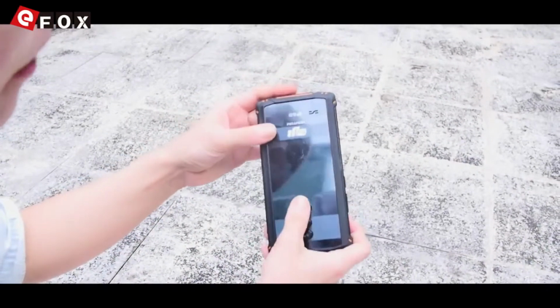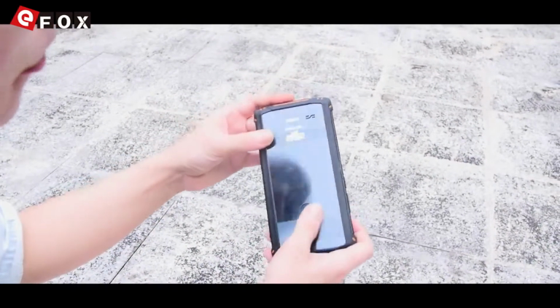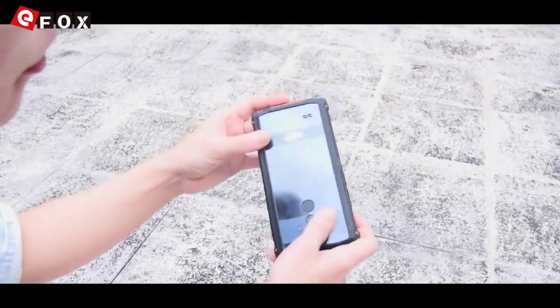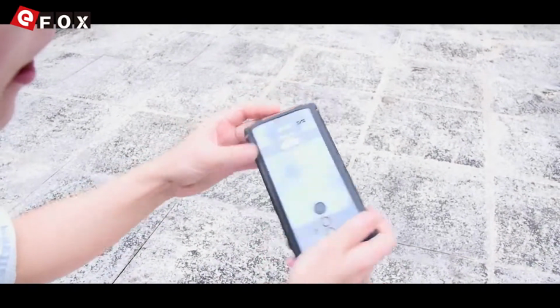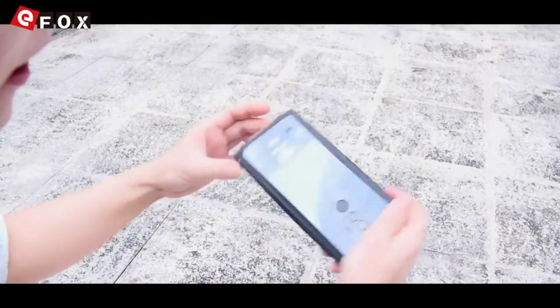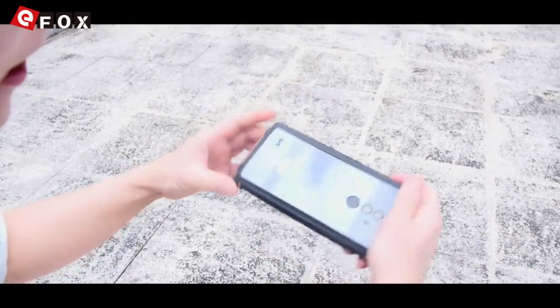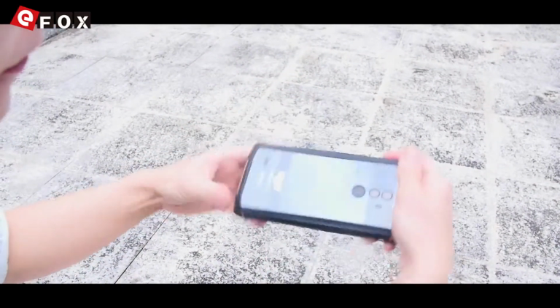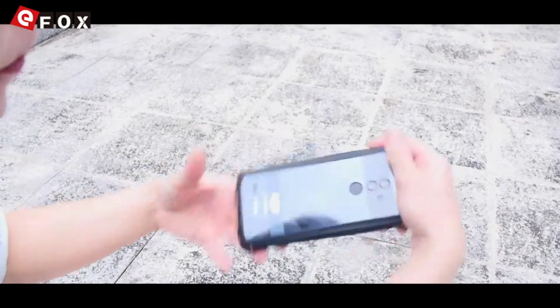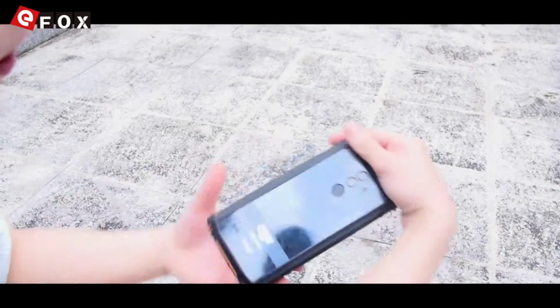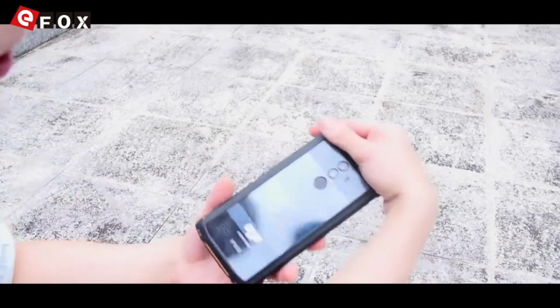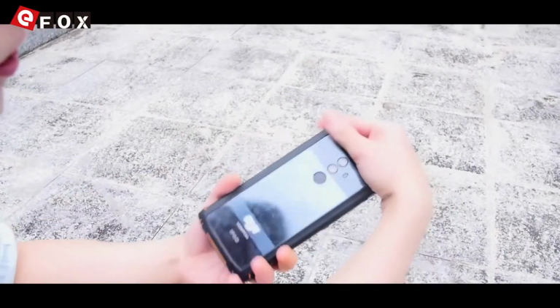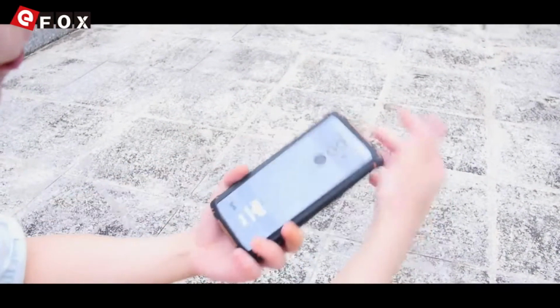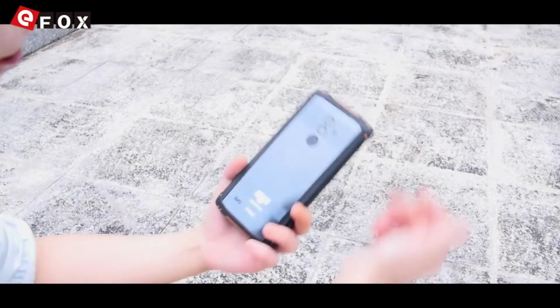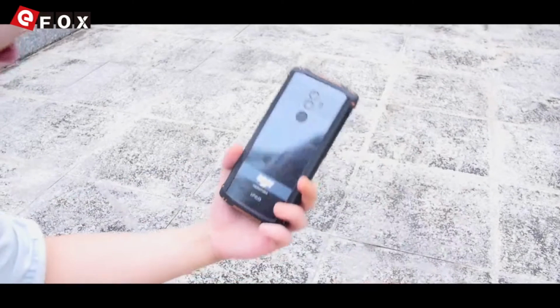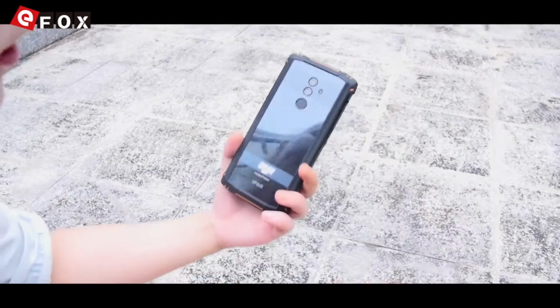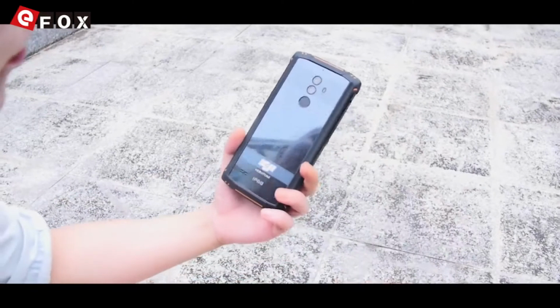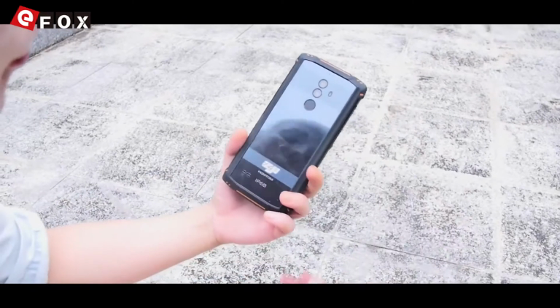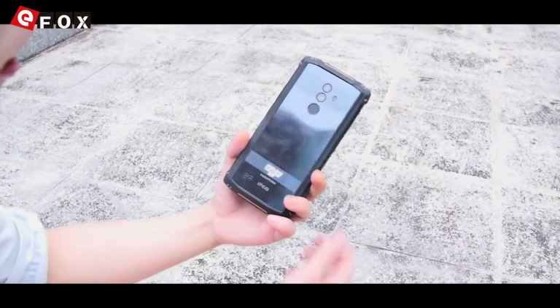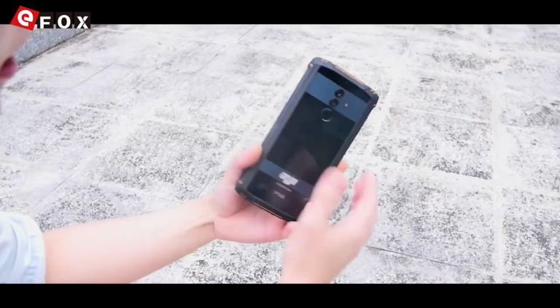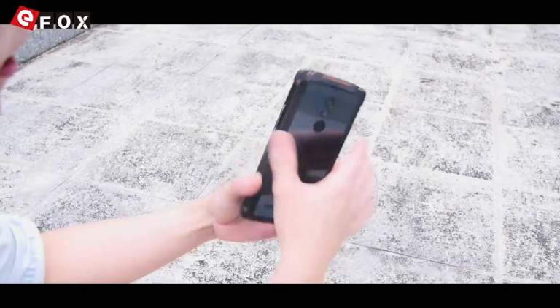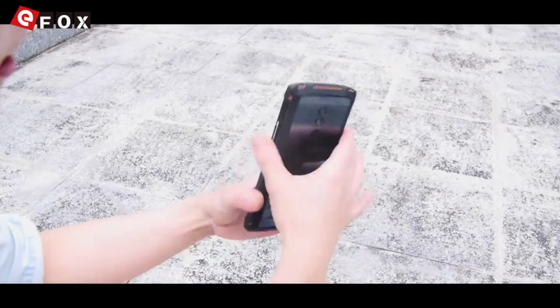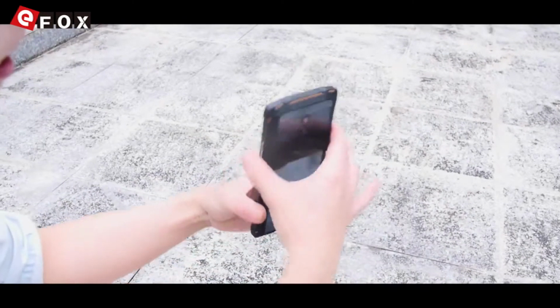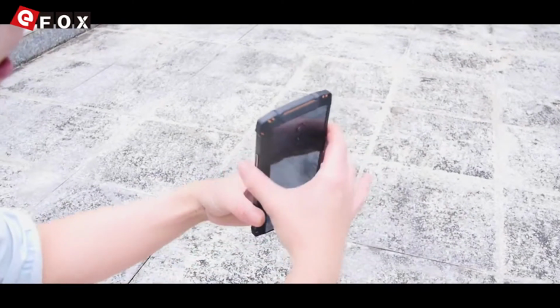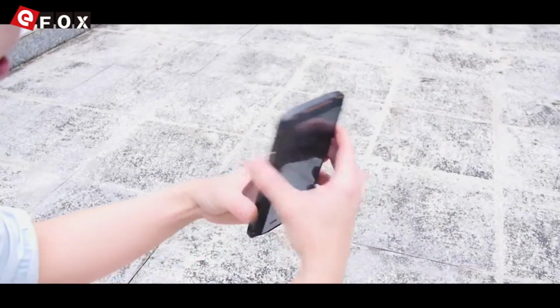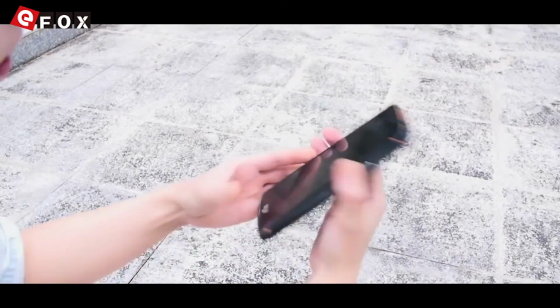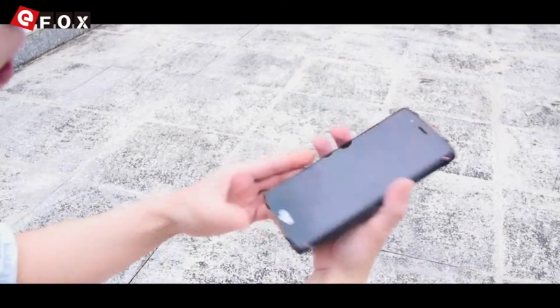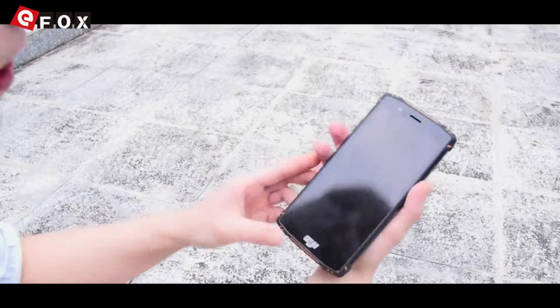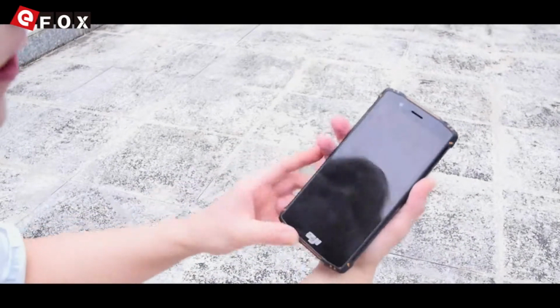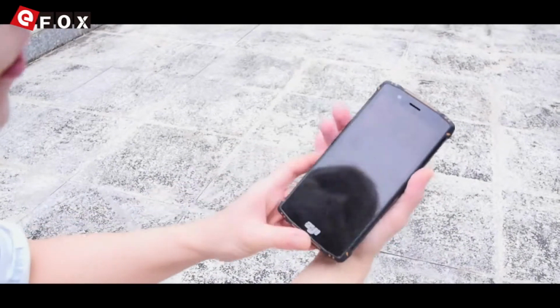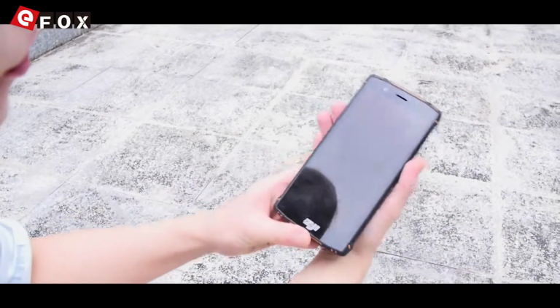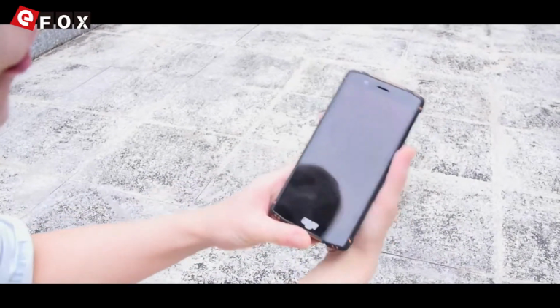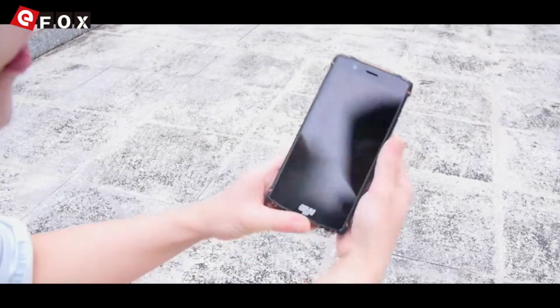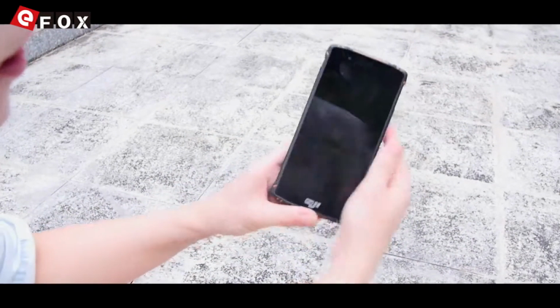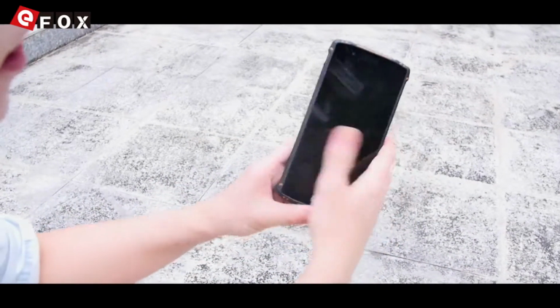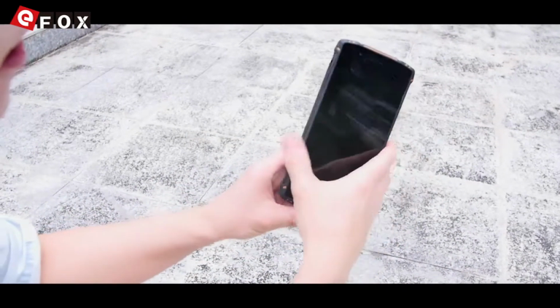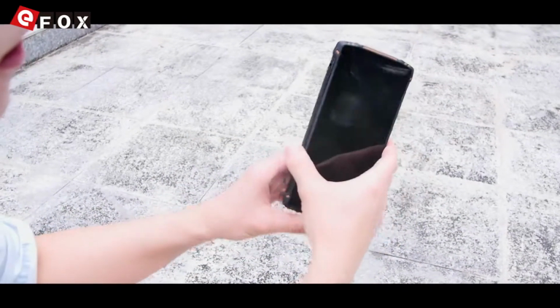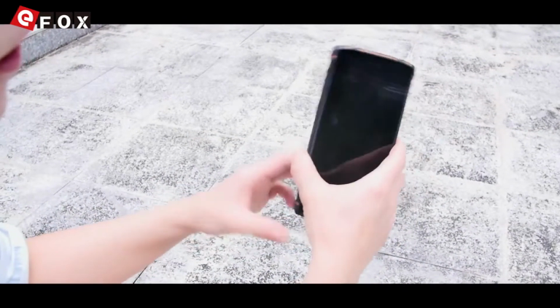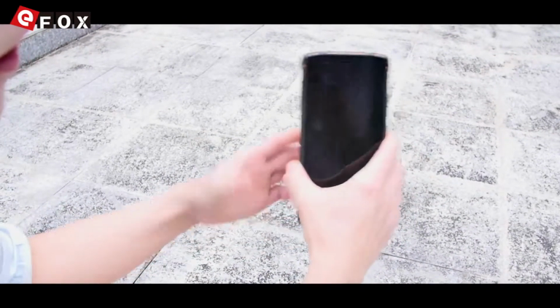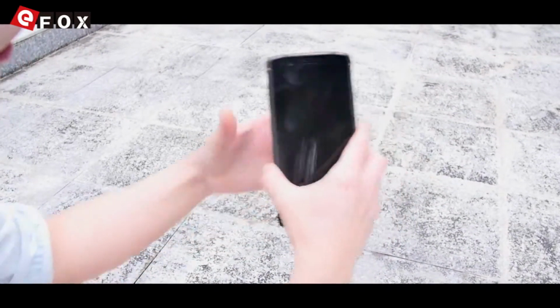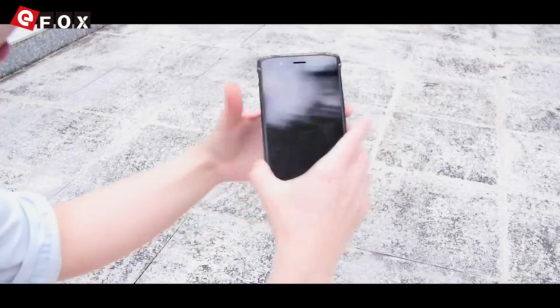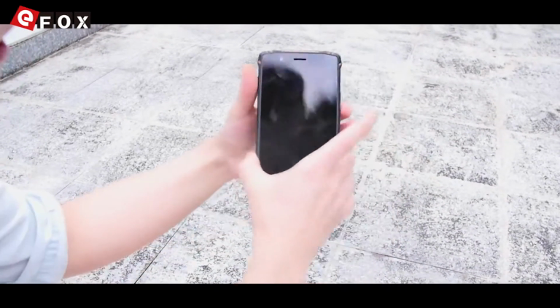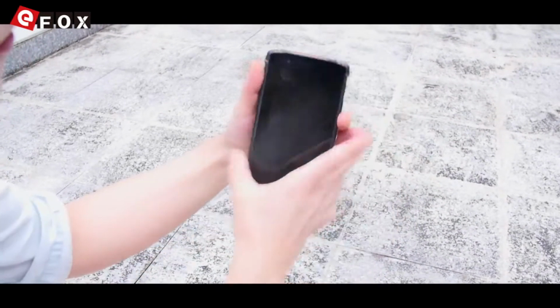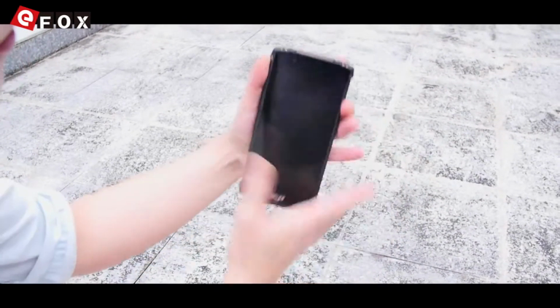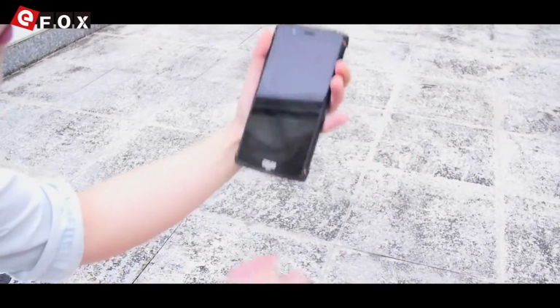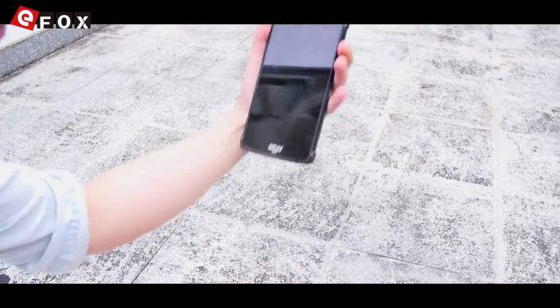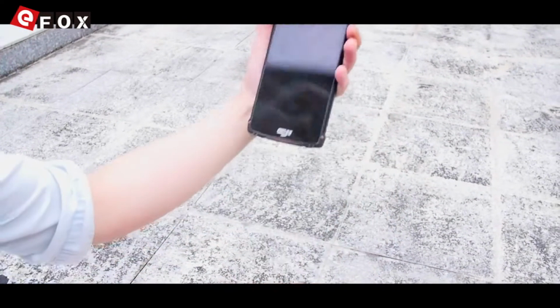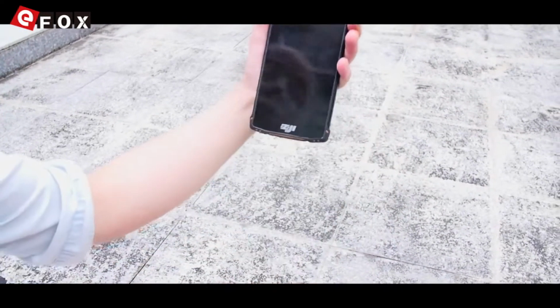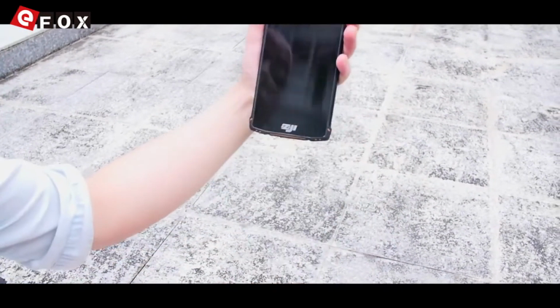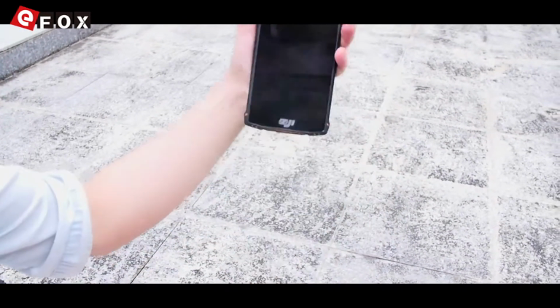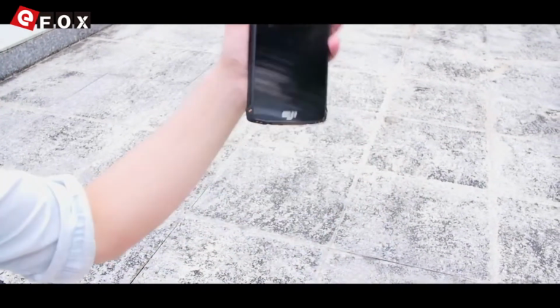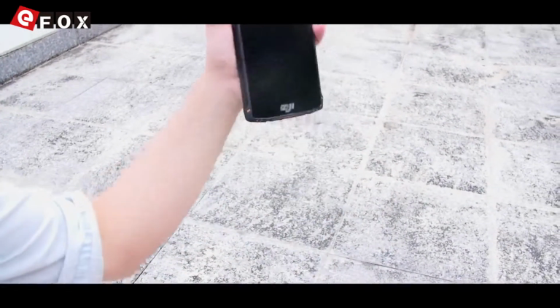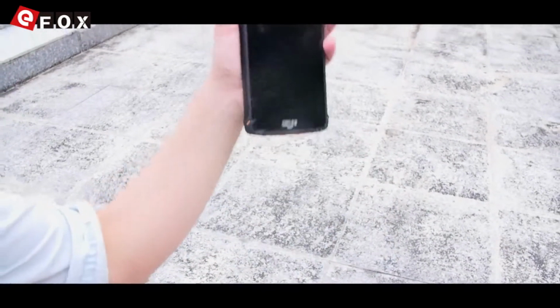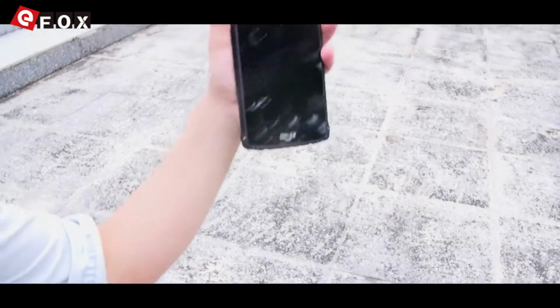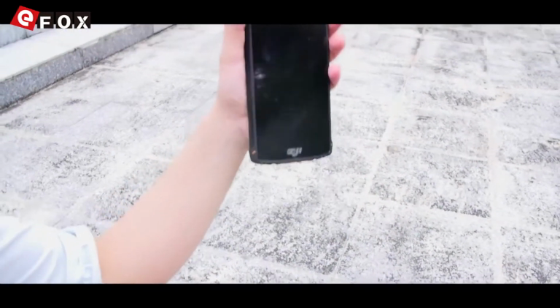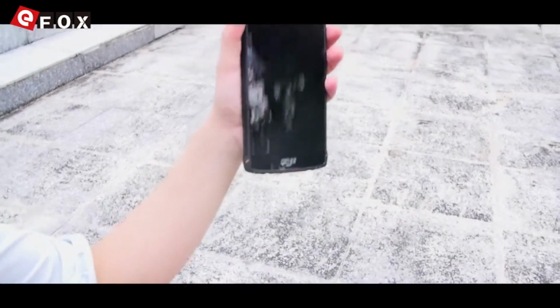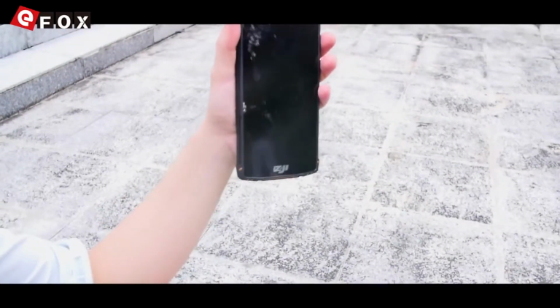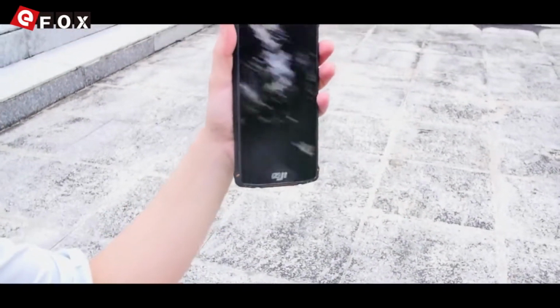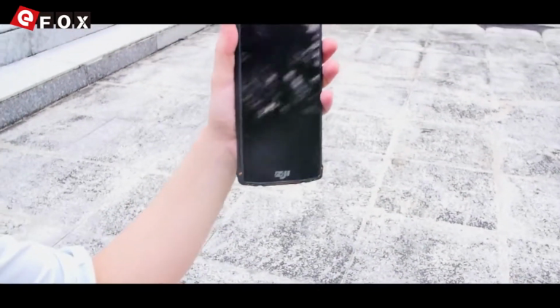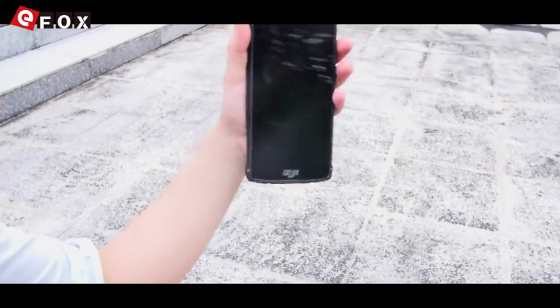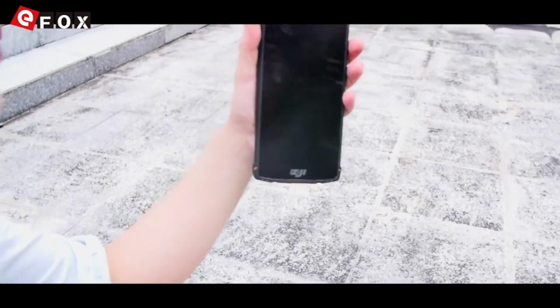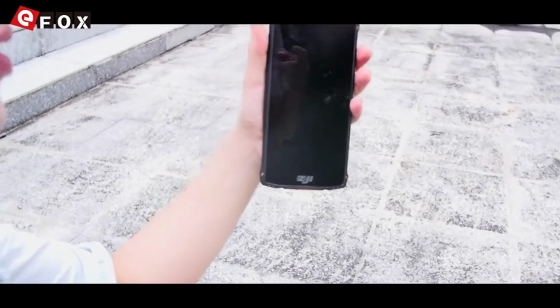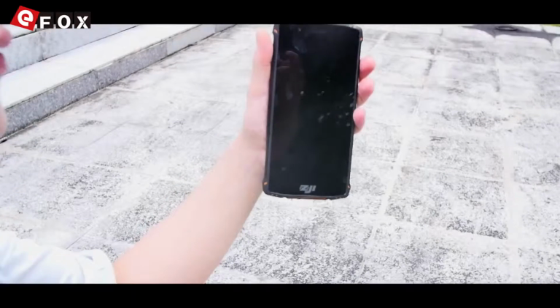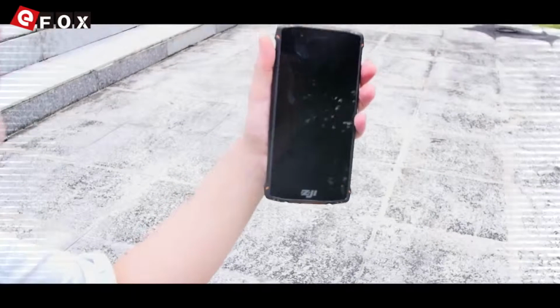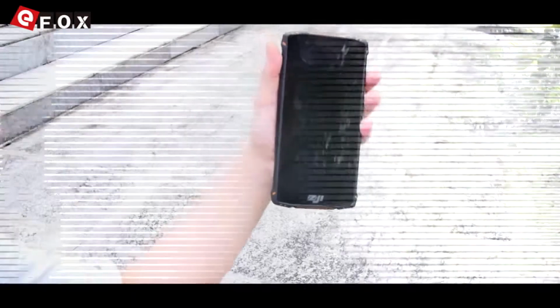Camera, everything is working well. There is no scratch. It's perfect.